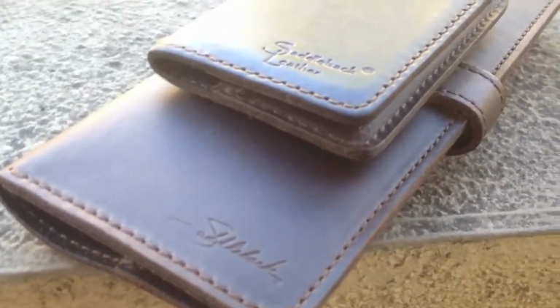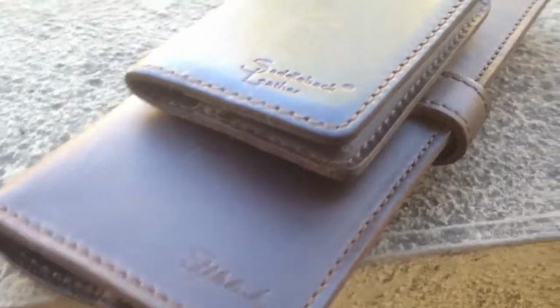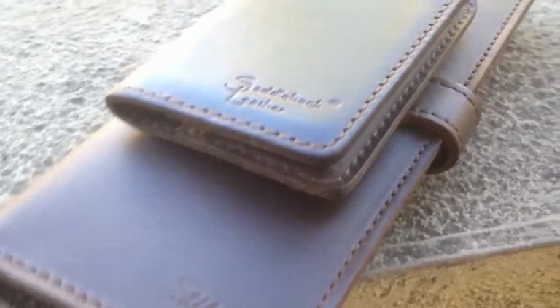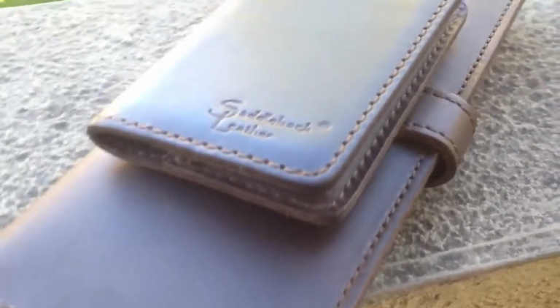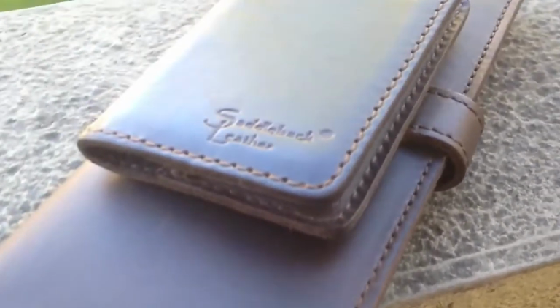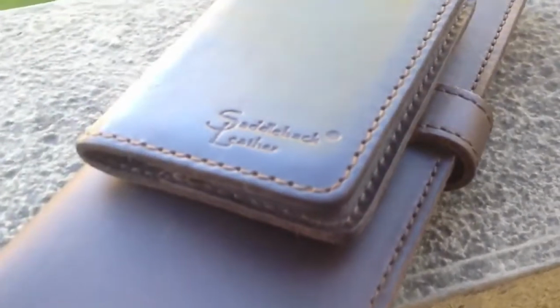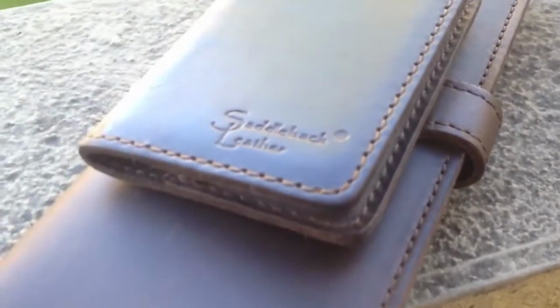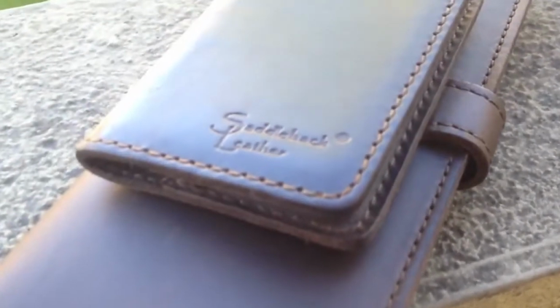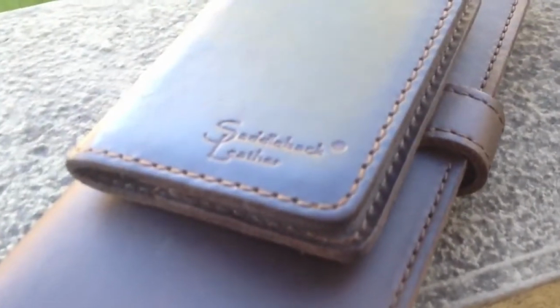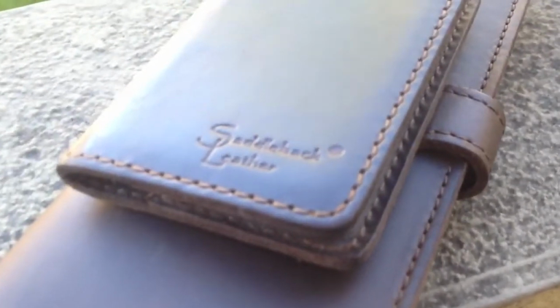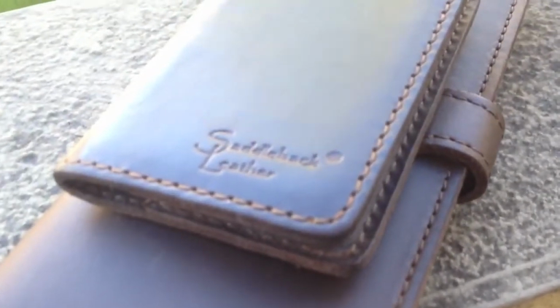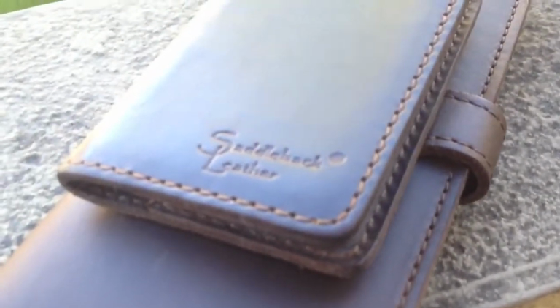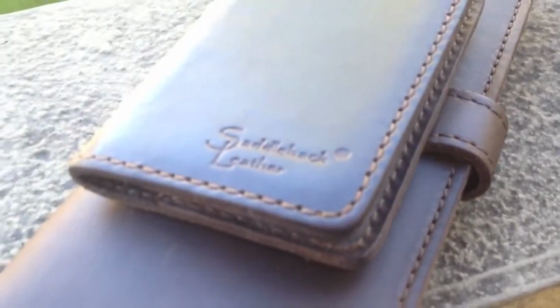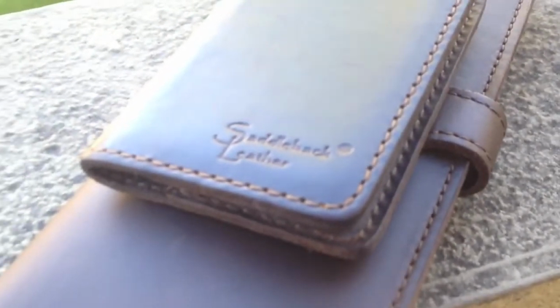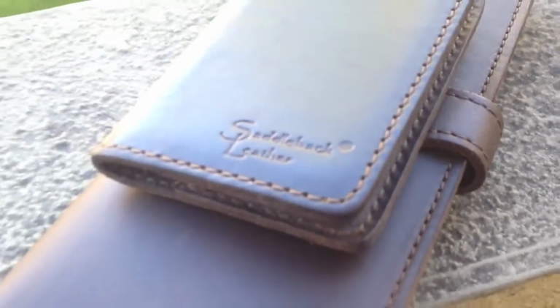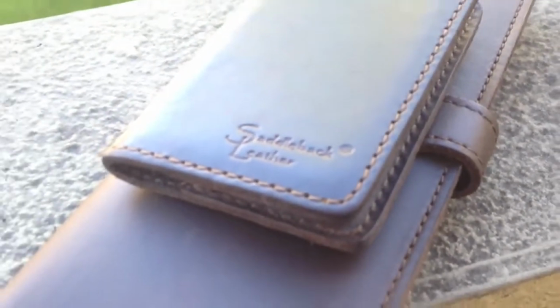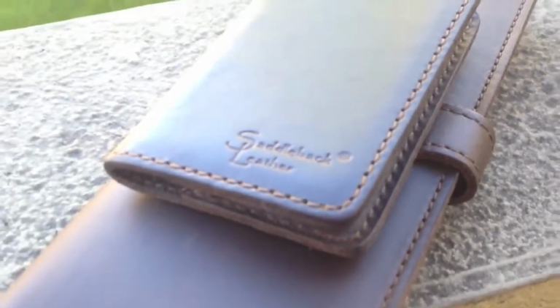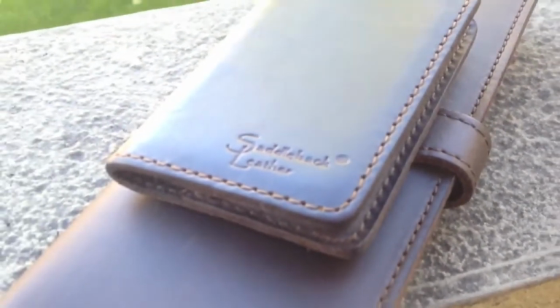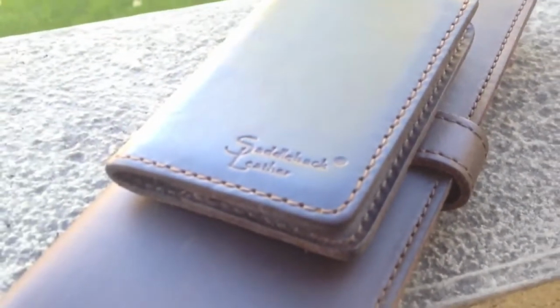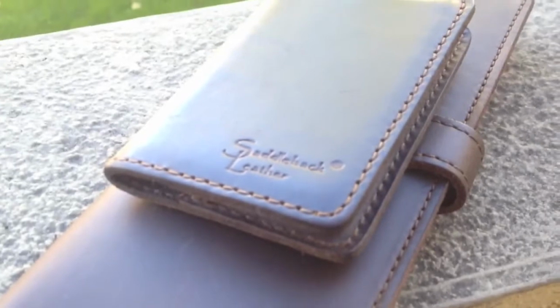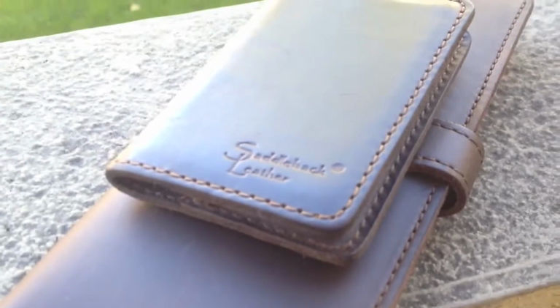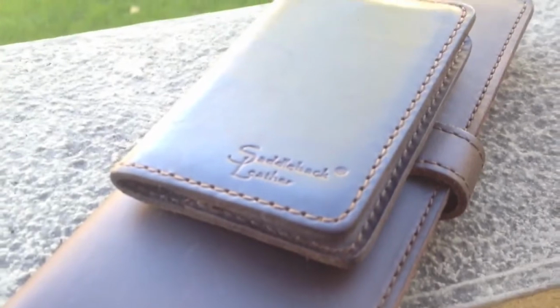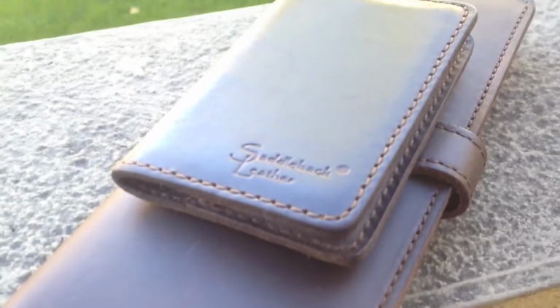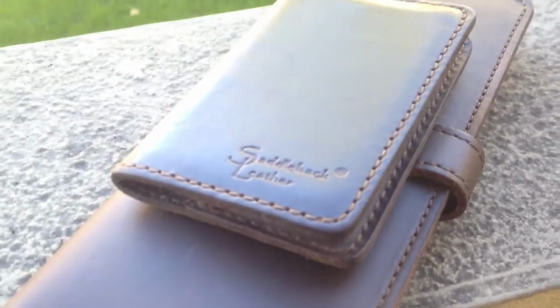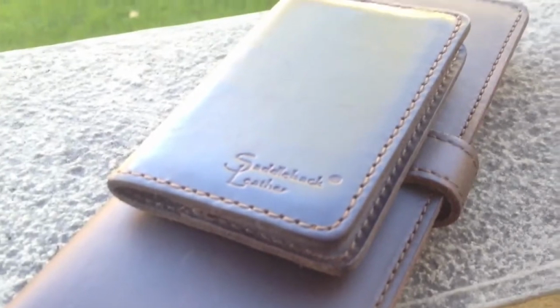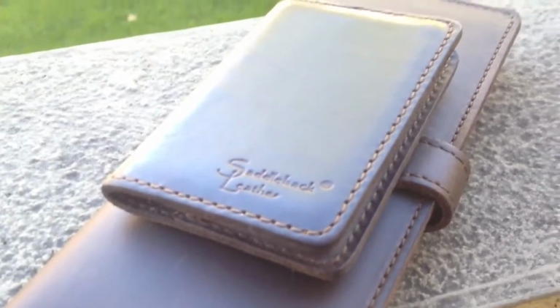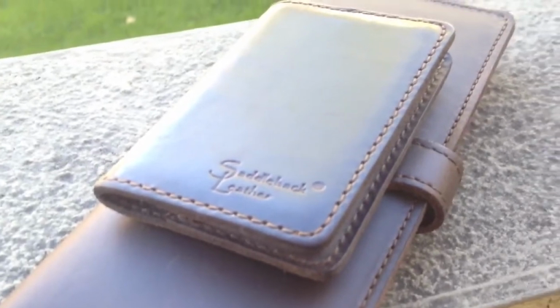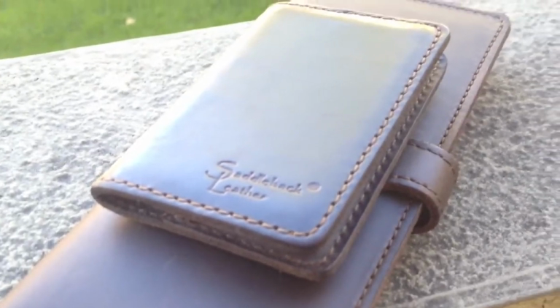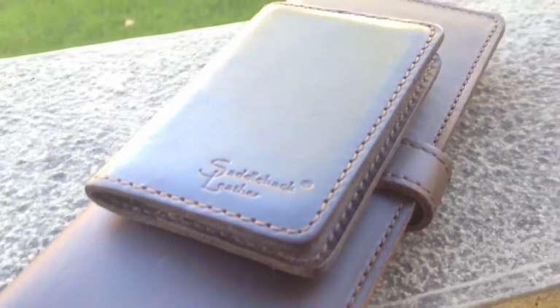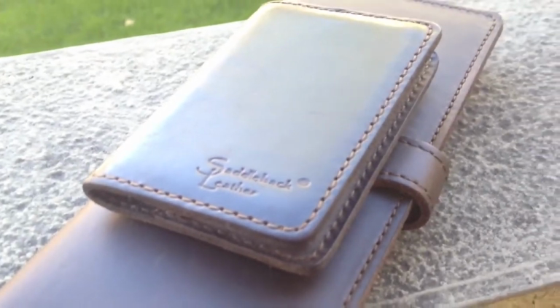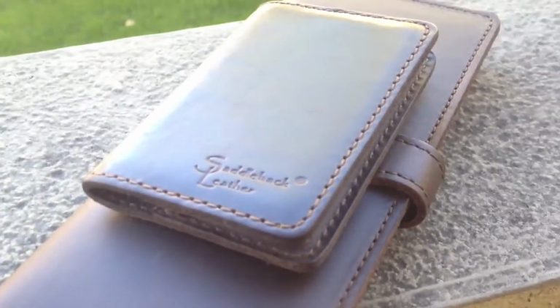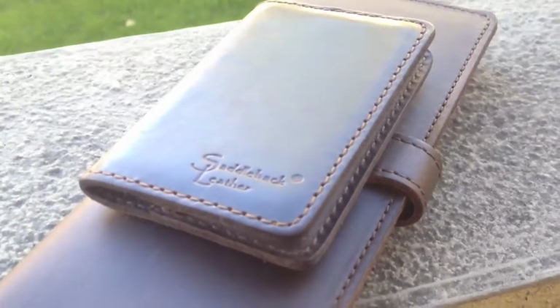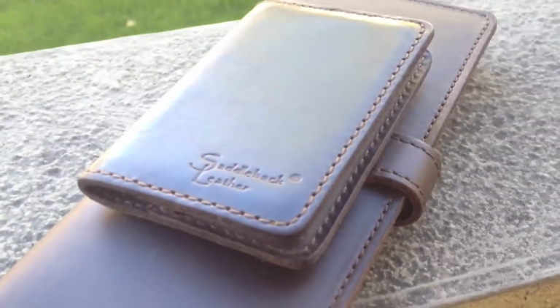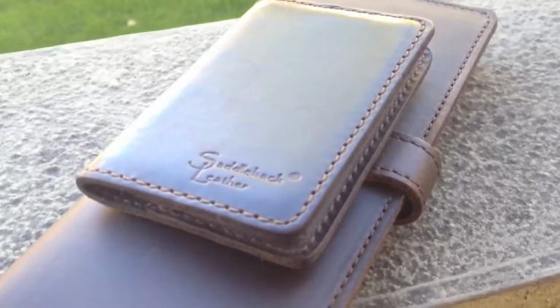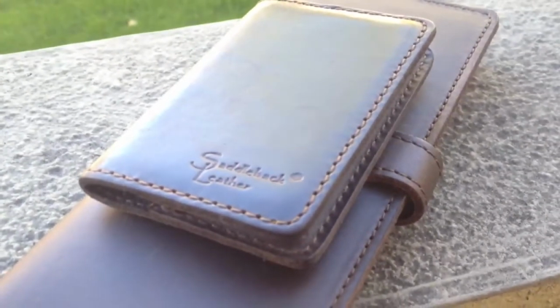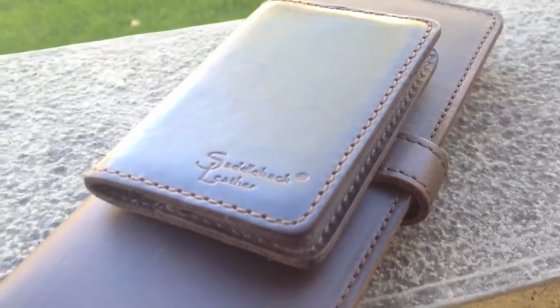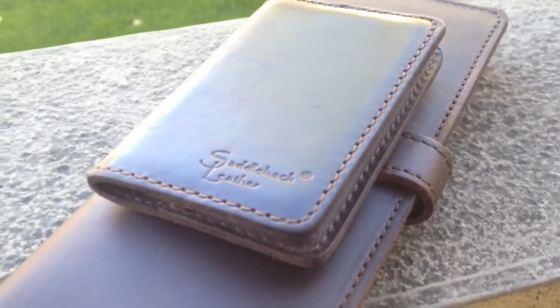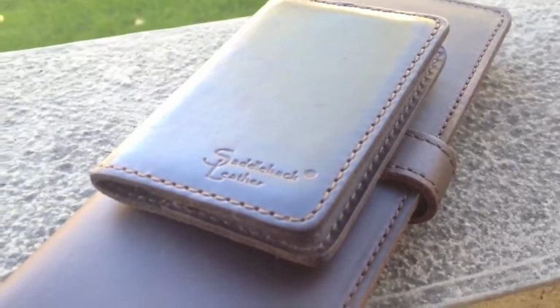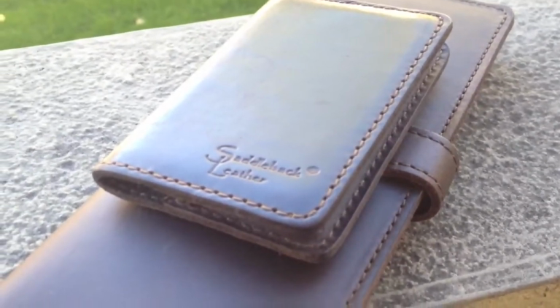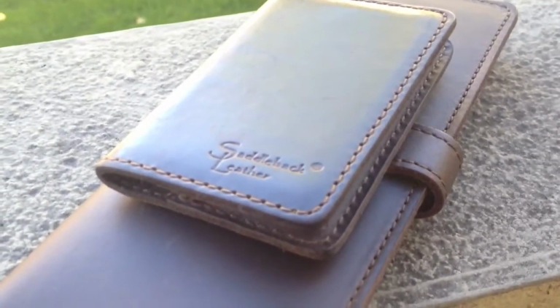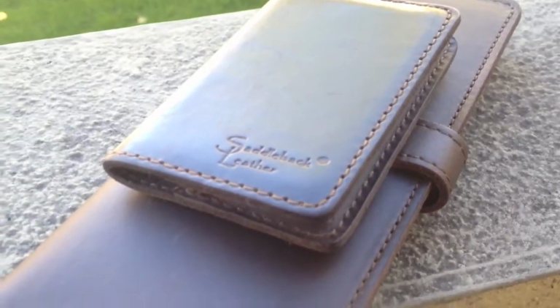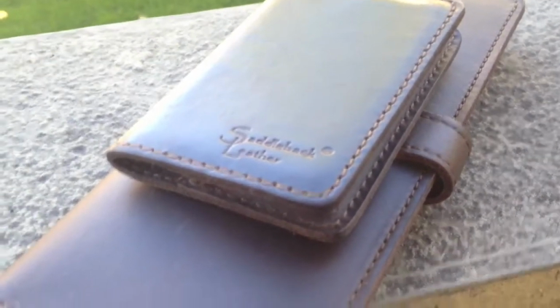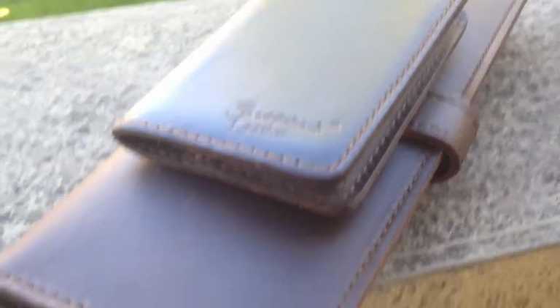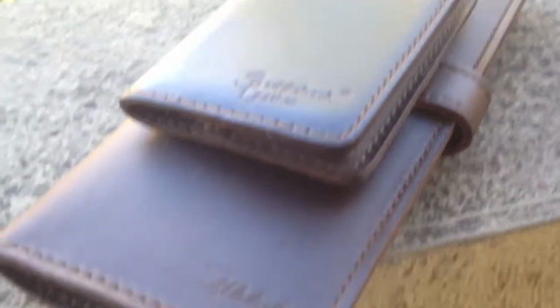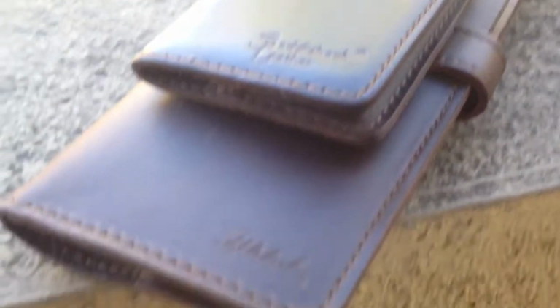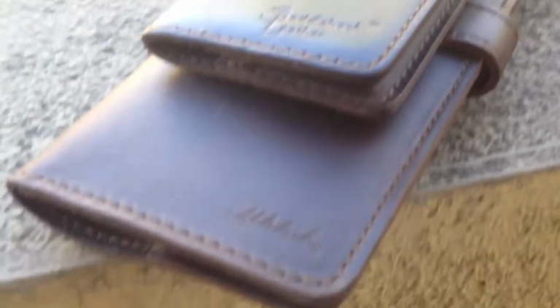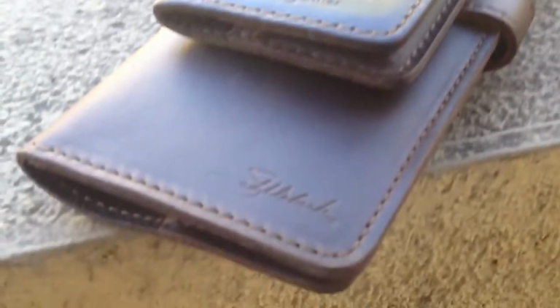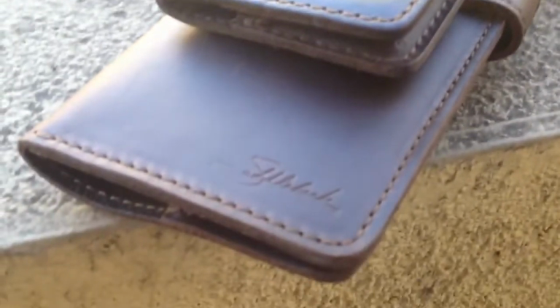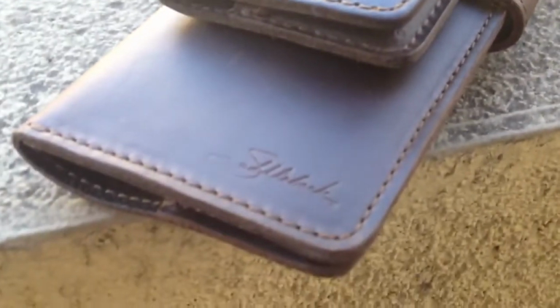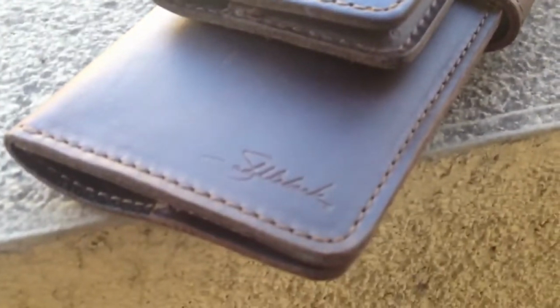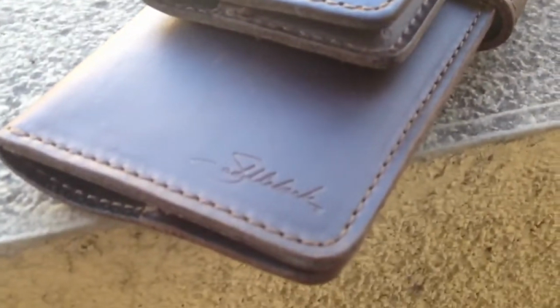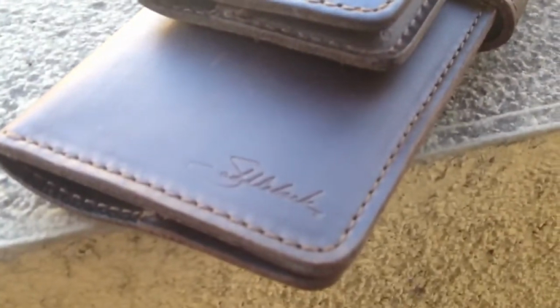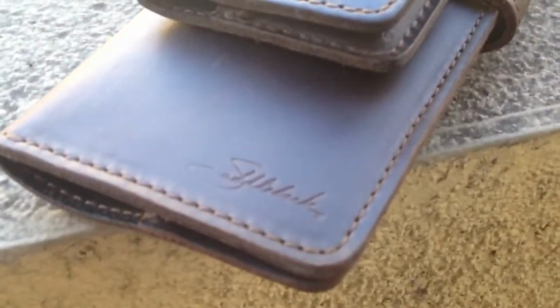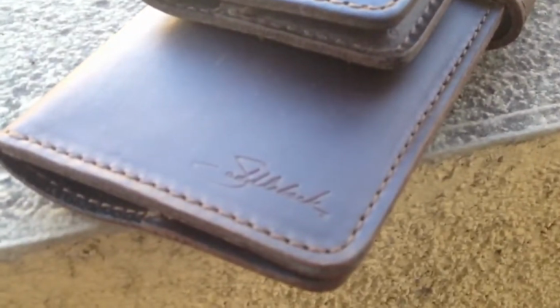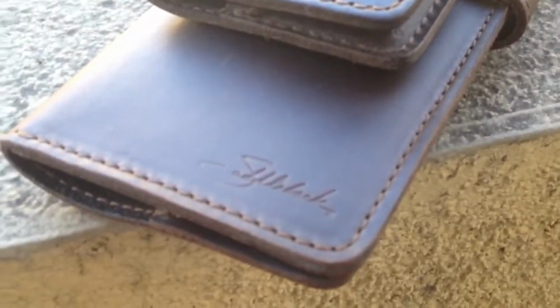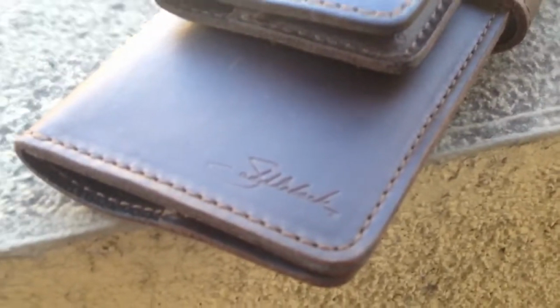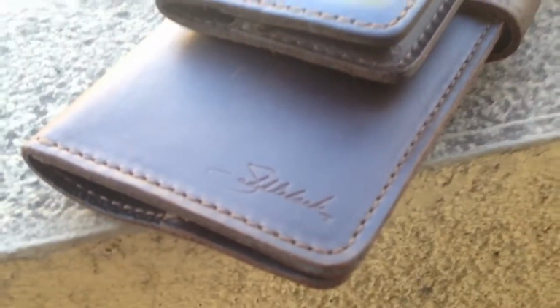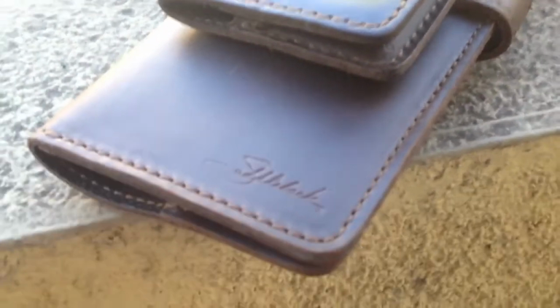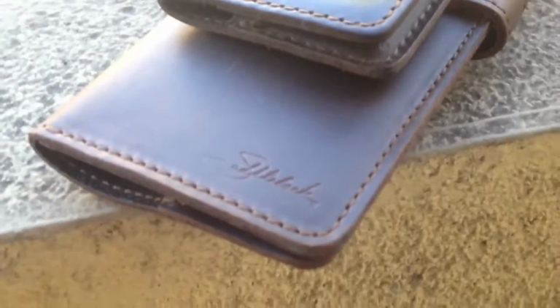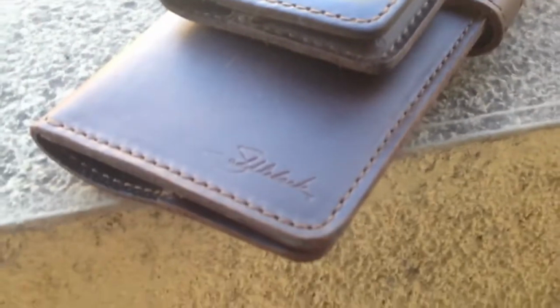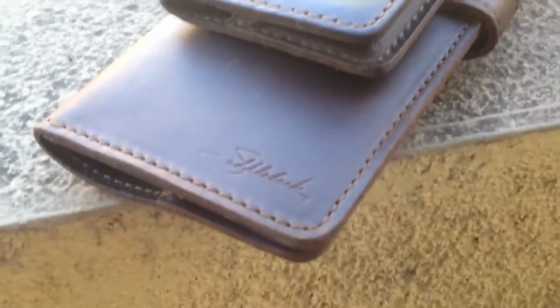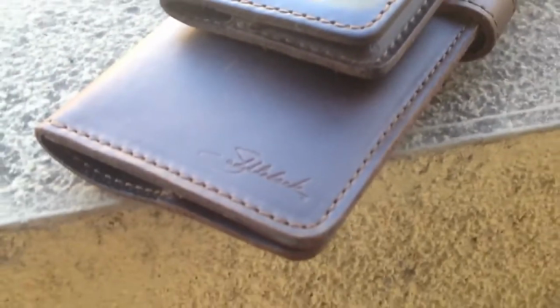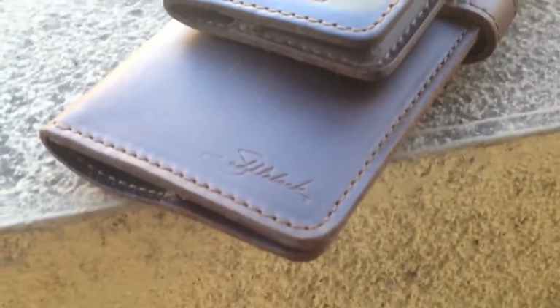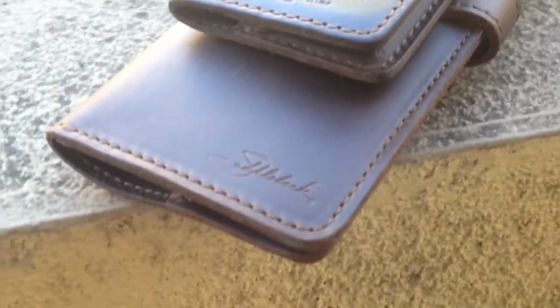And you can see the different logos here. This is the older wallet, the credit card wallet, with the old logo, and their new Saddleback logo there.